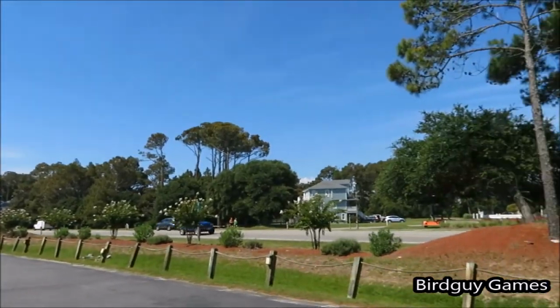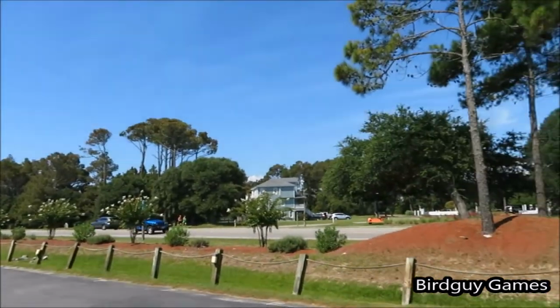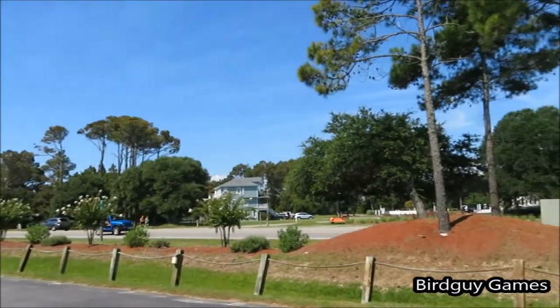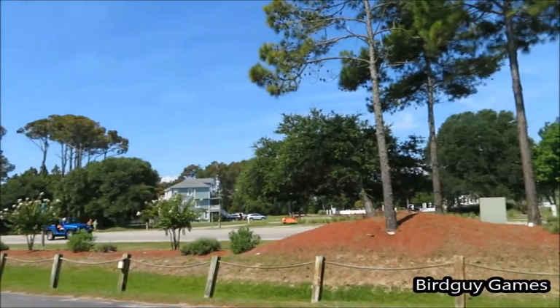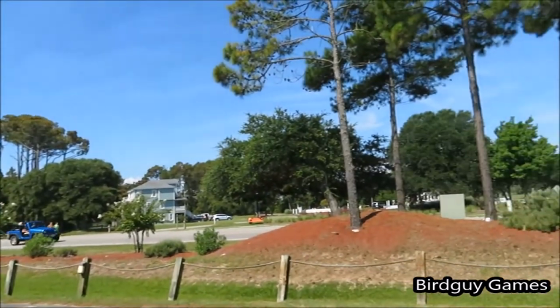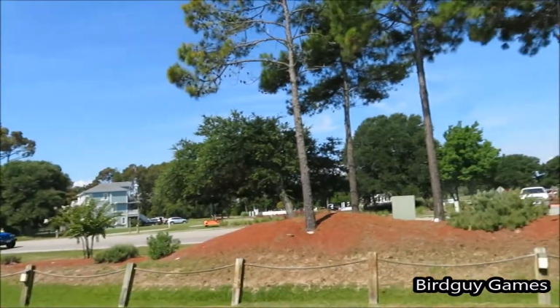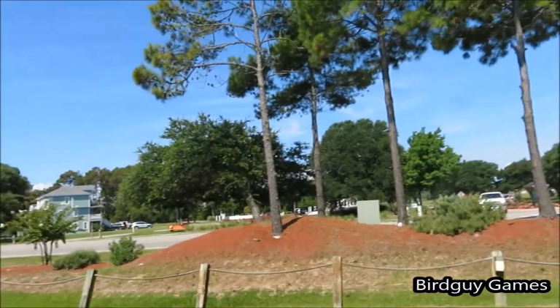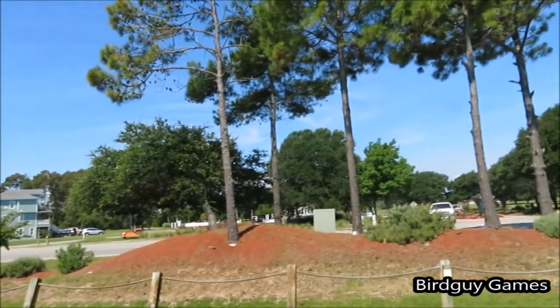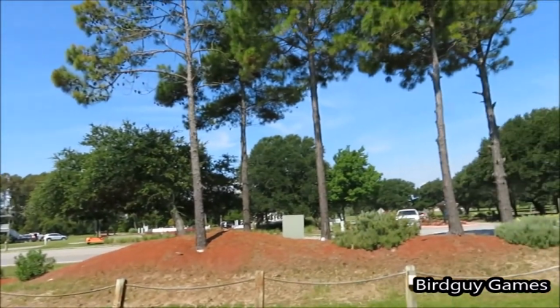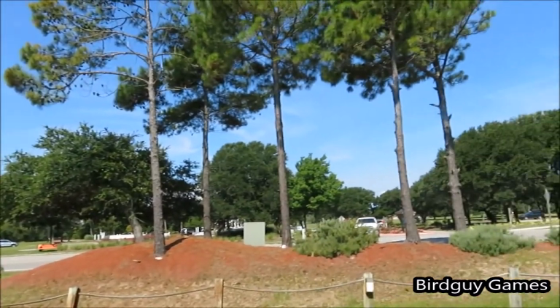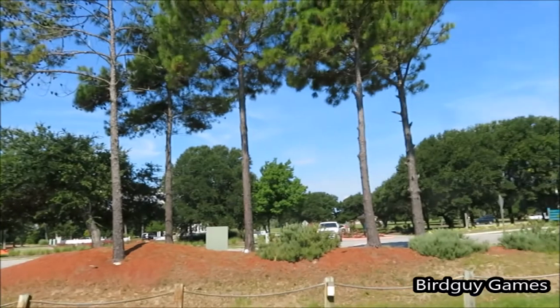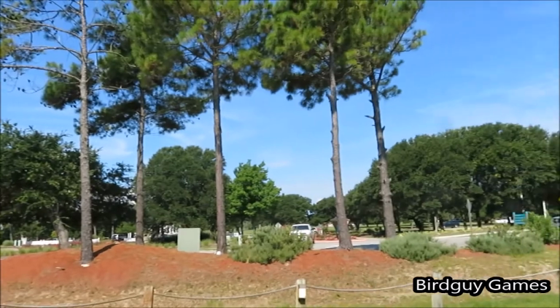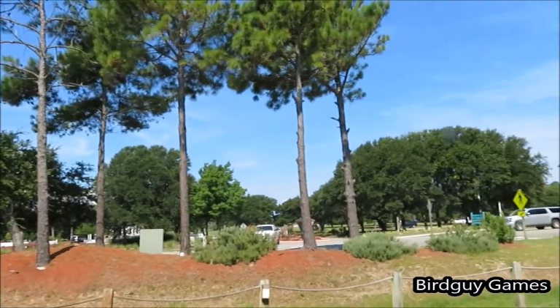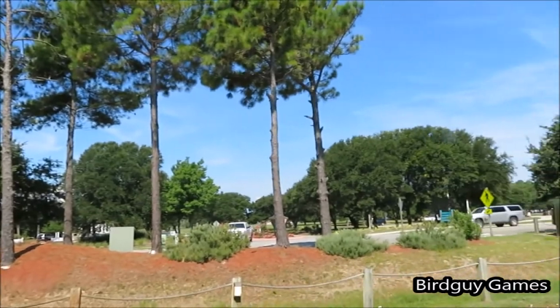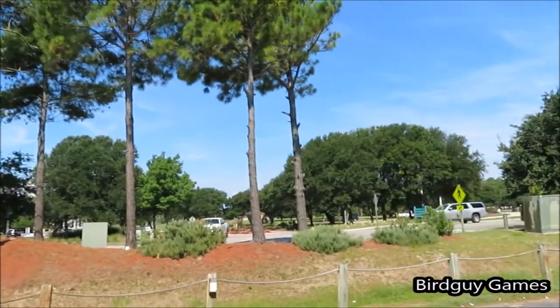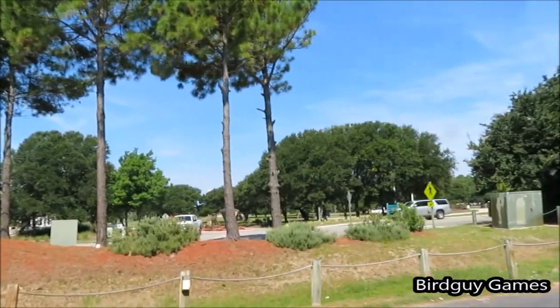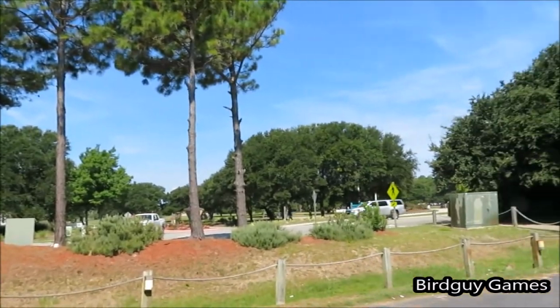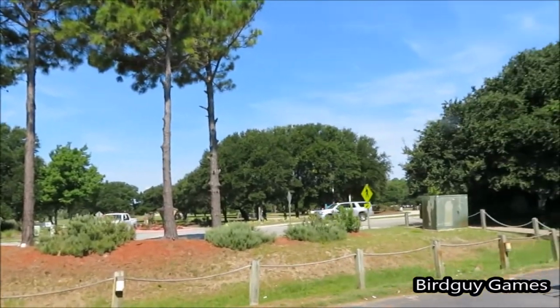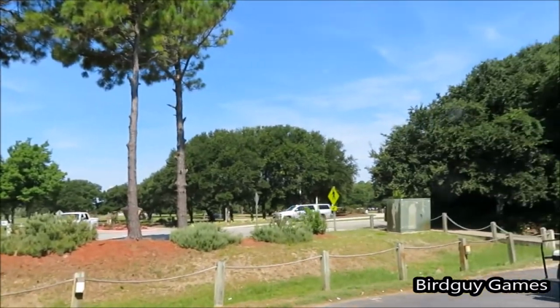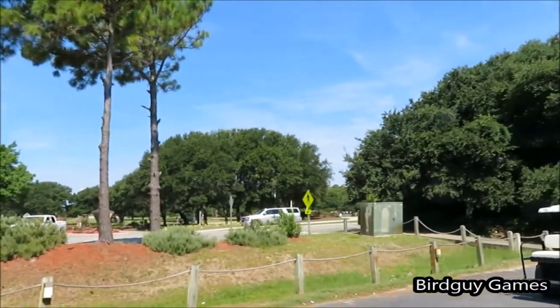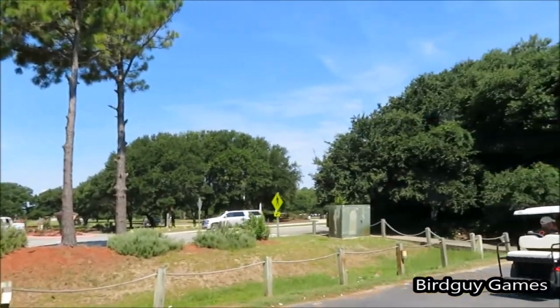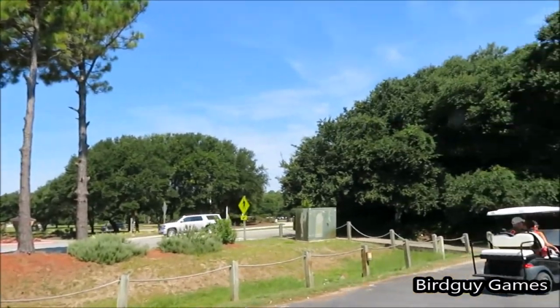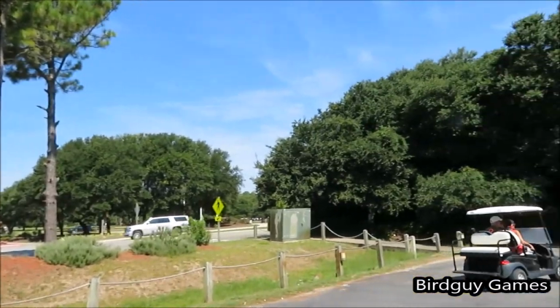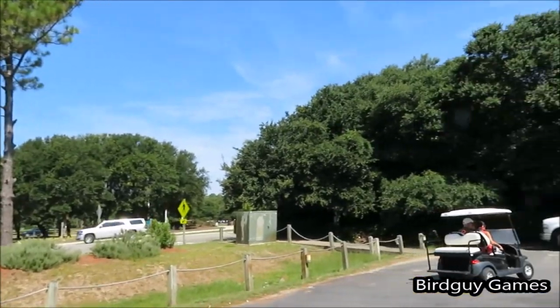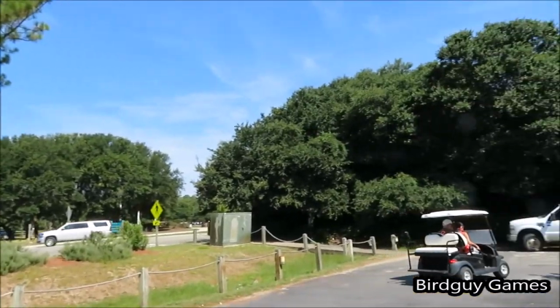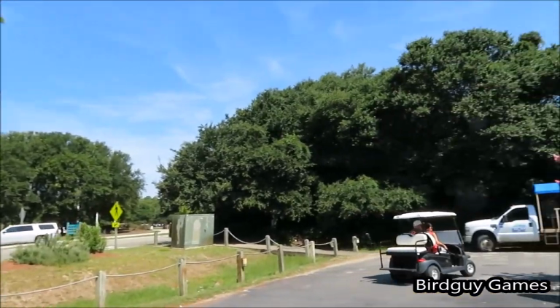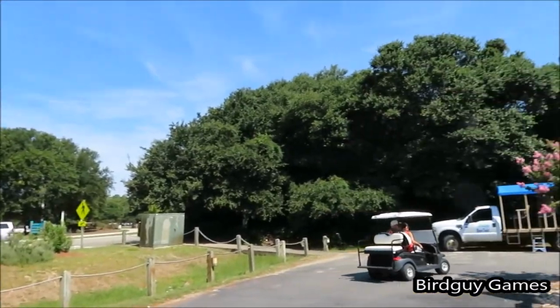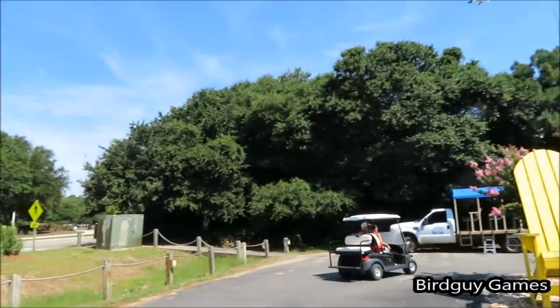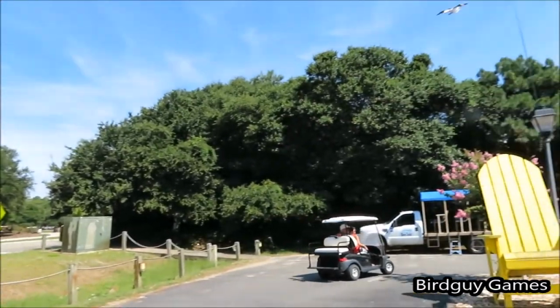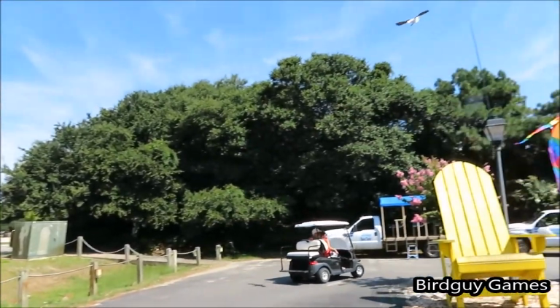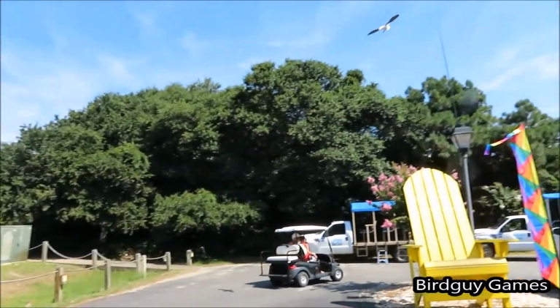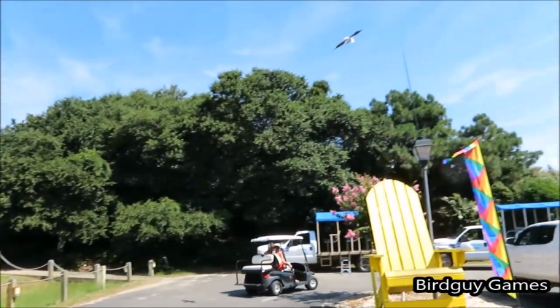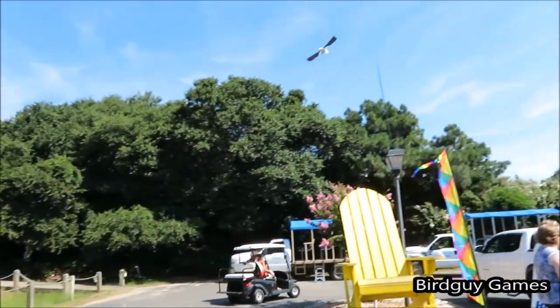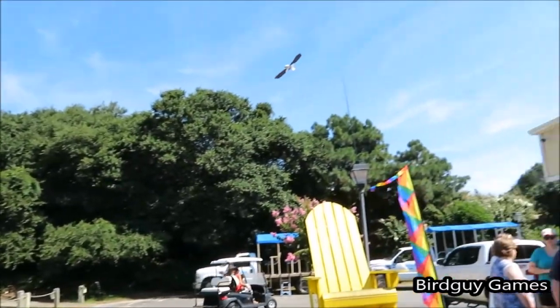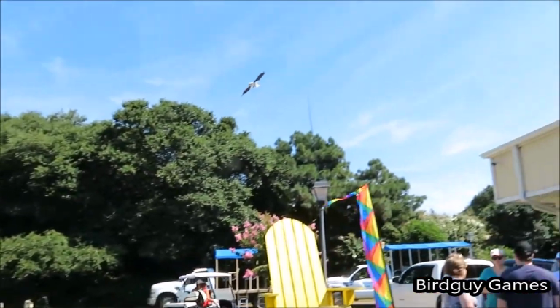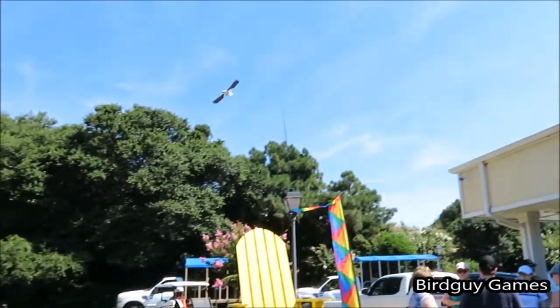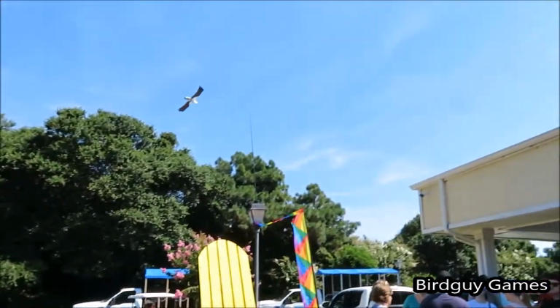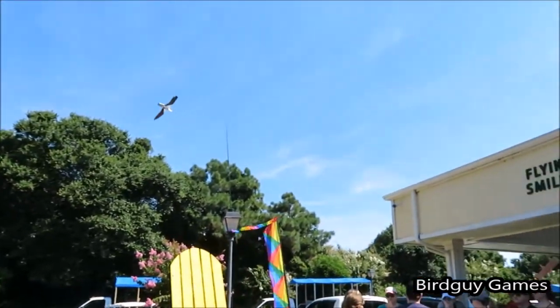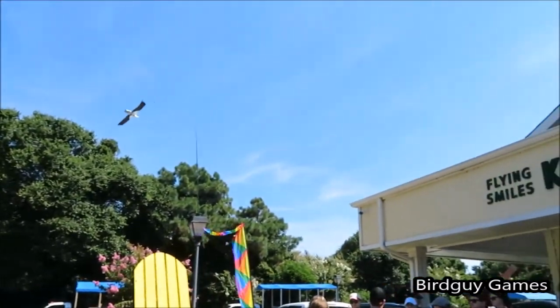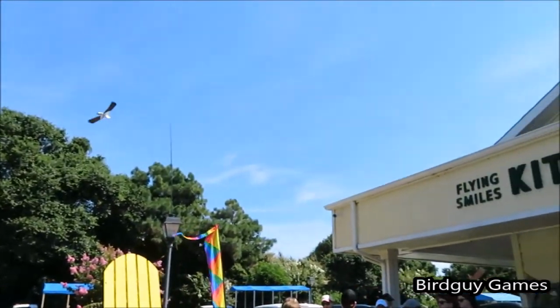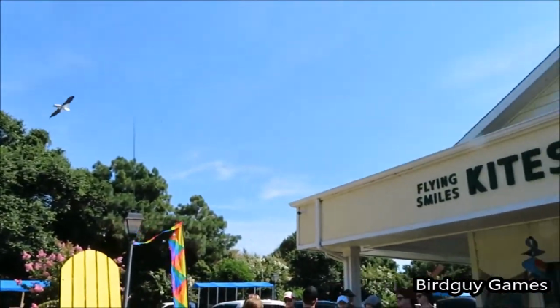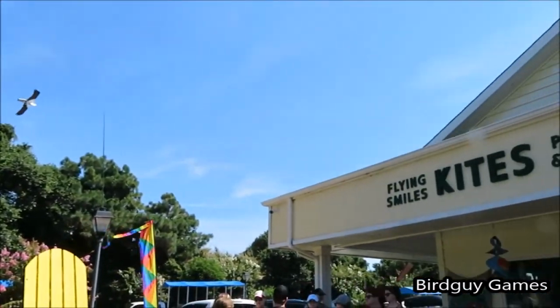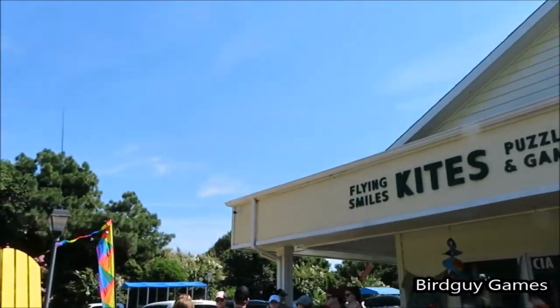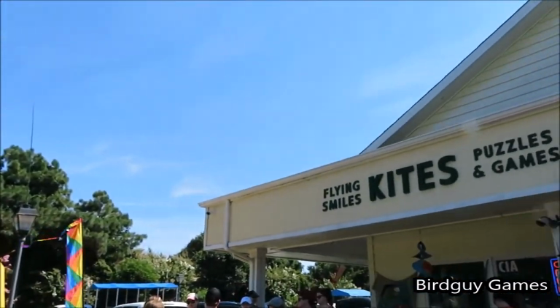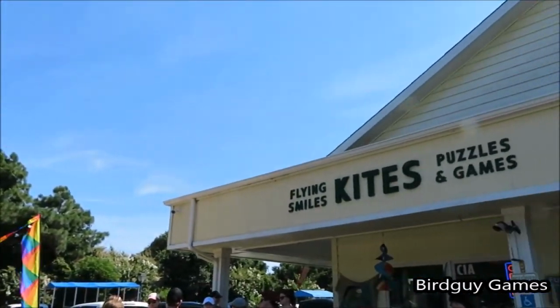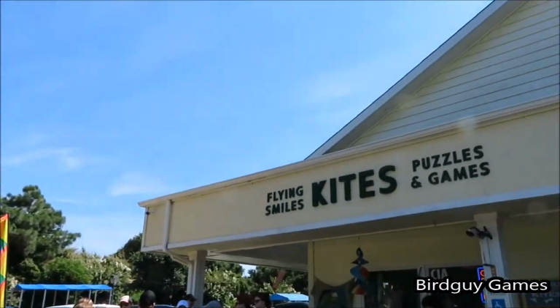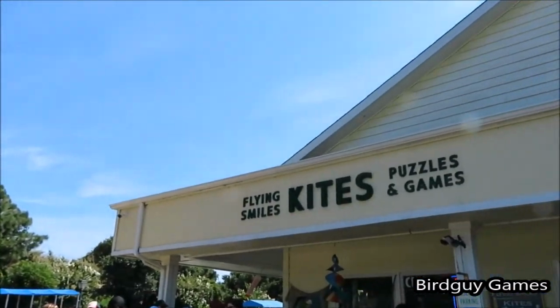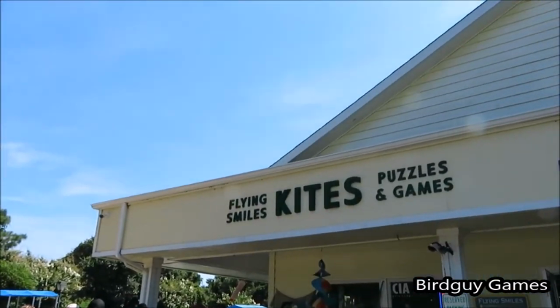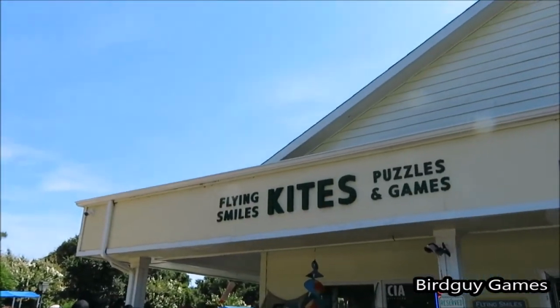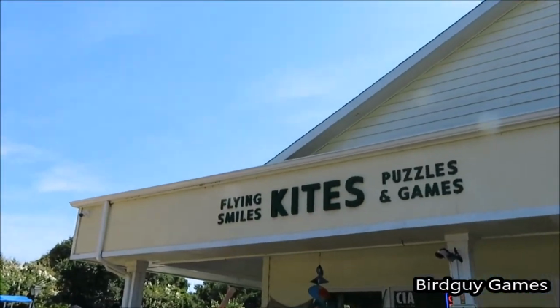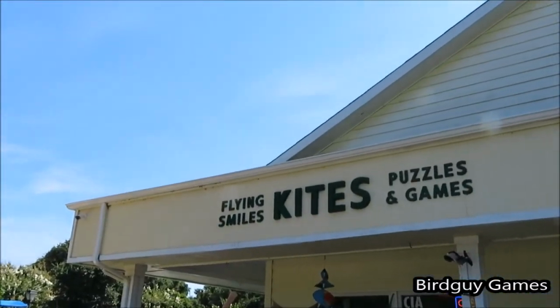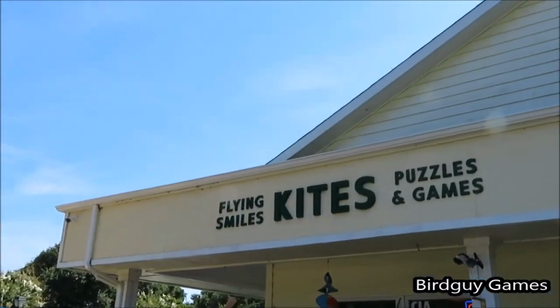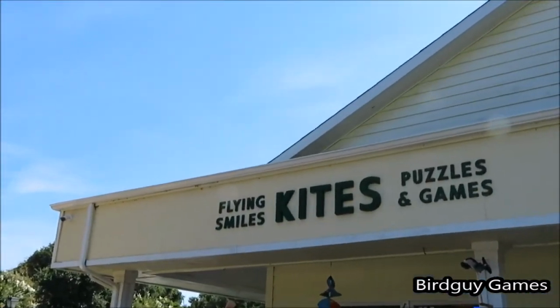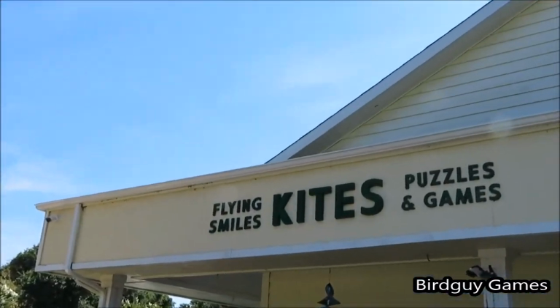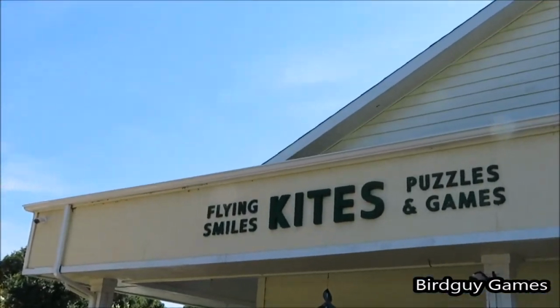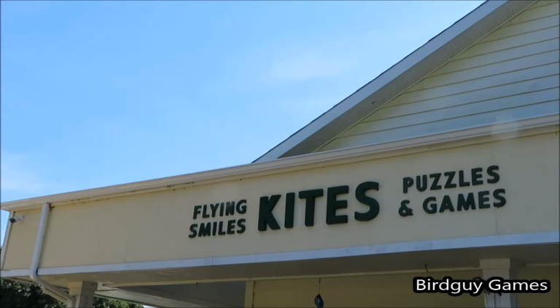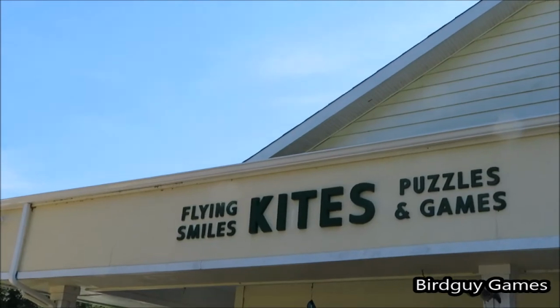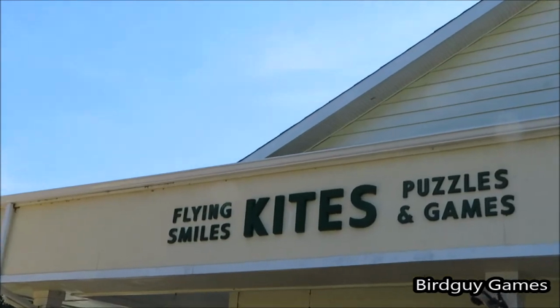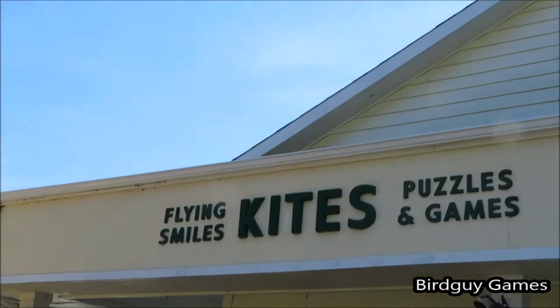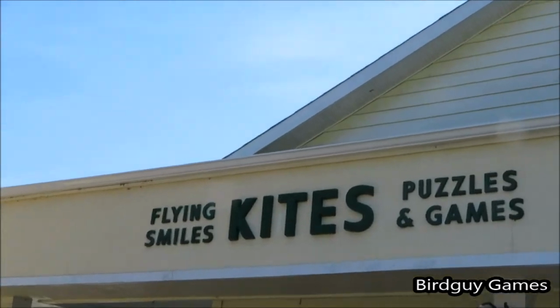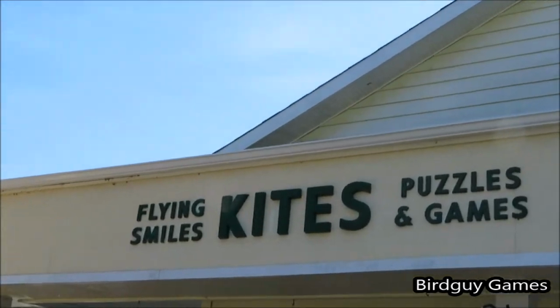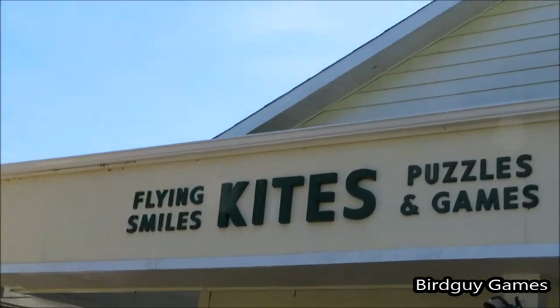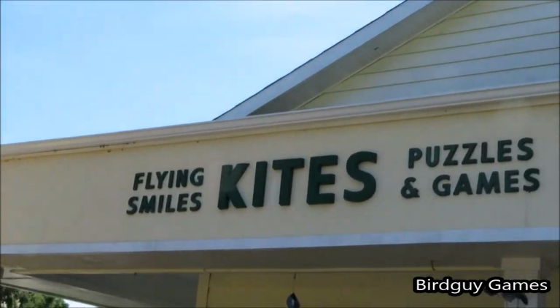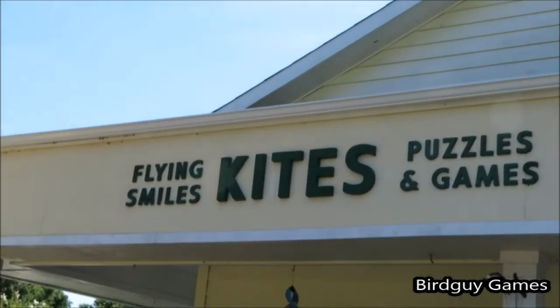Here's what it looks like around in the Corolla Lite Town Center. You can see it's flying some kites outside — puzzles and games.